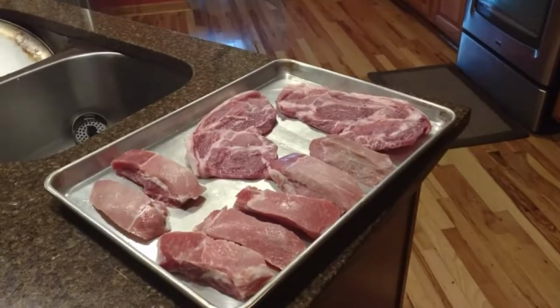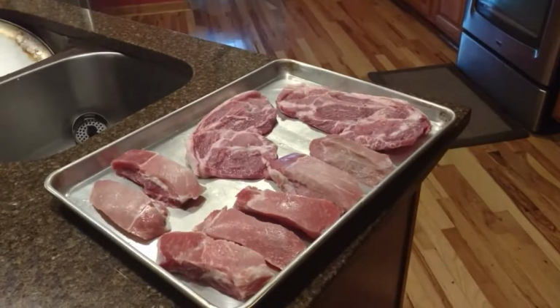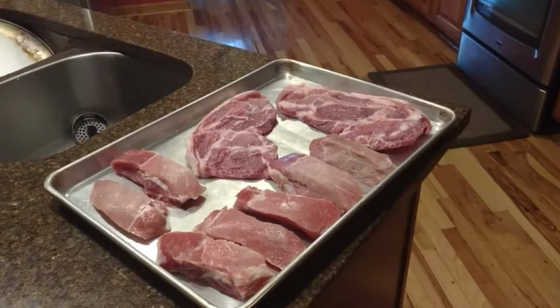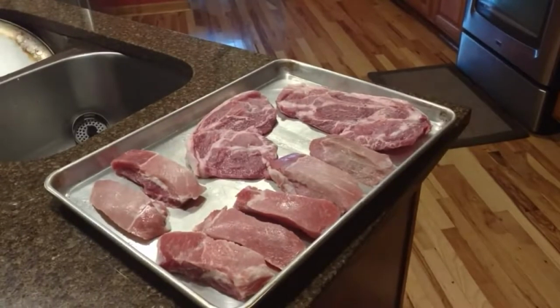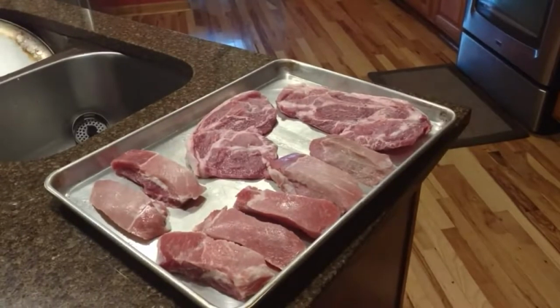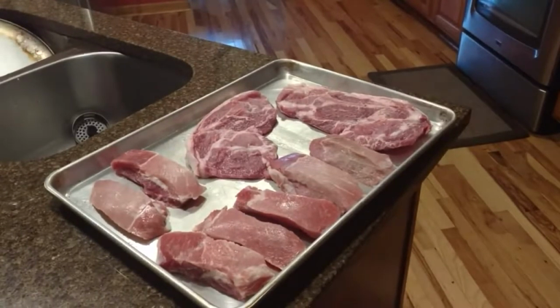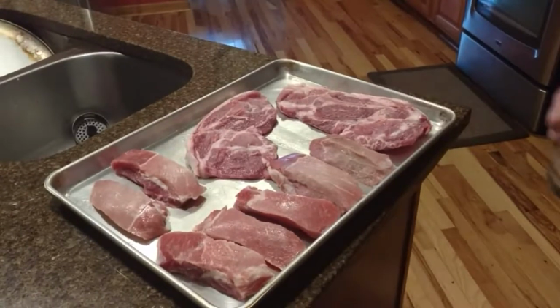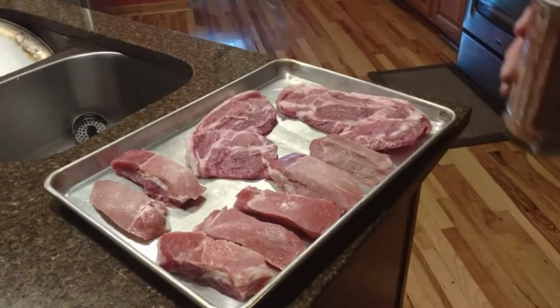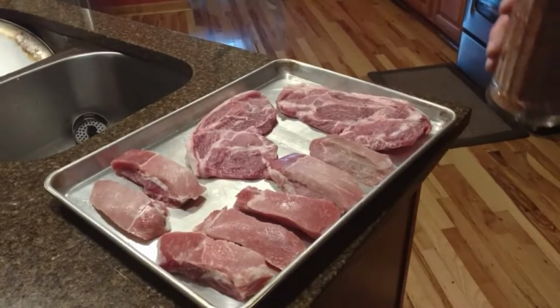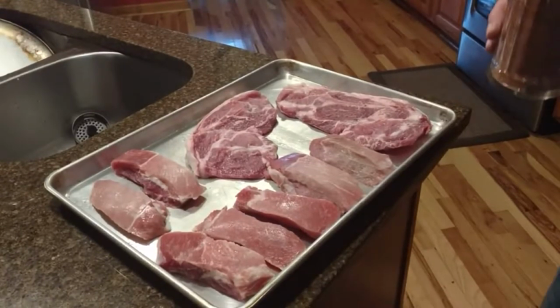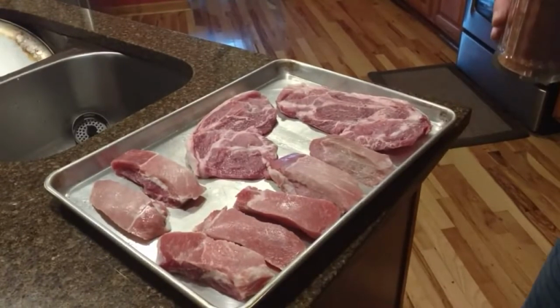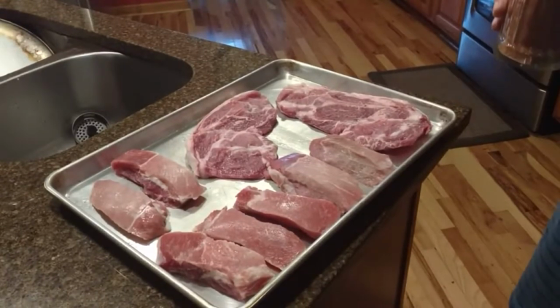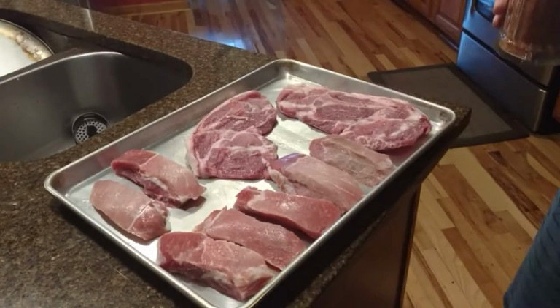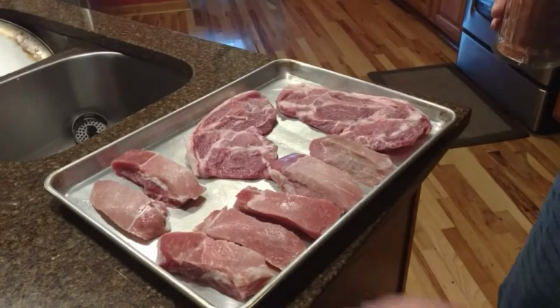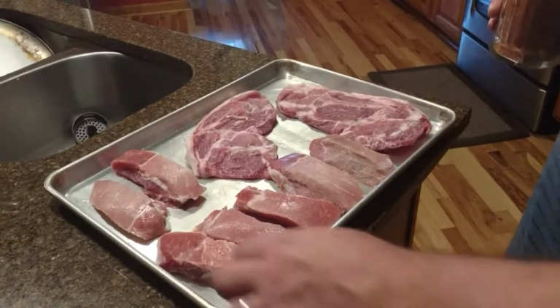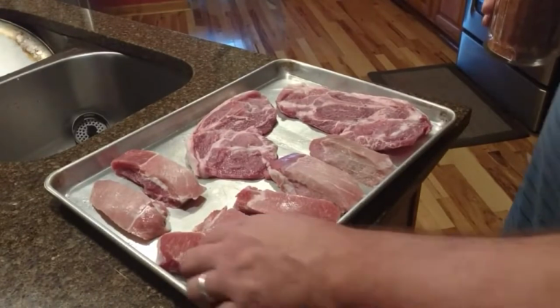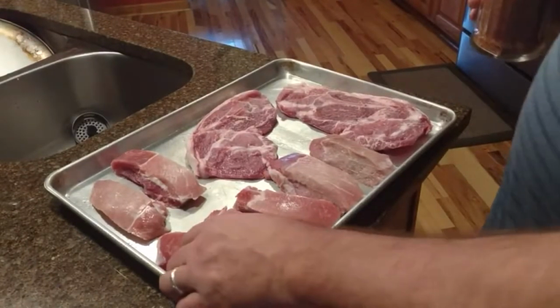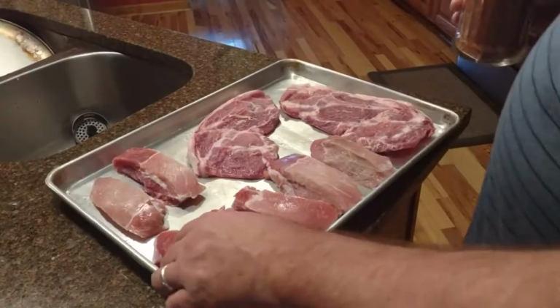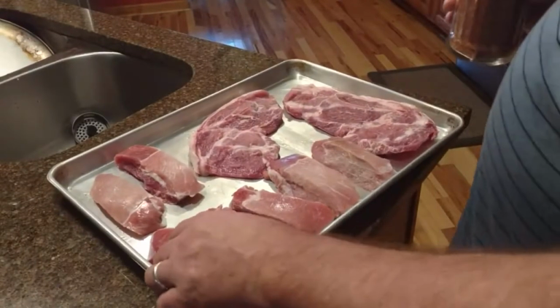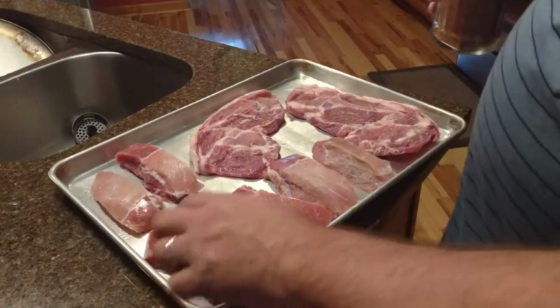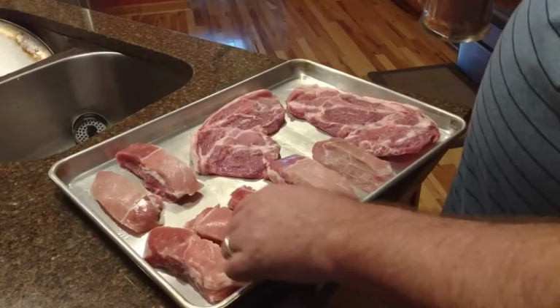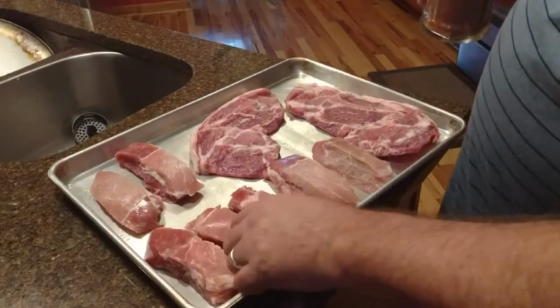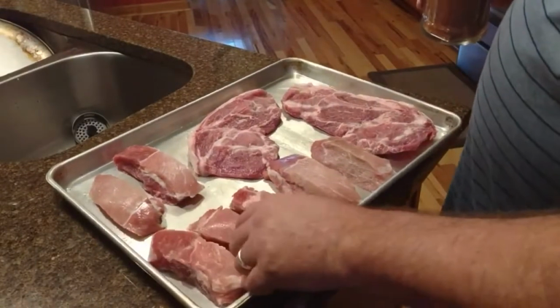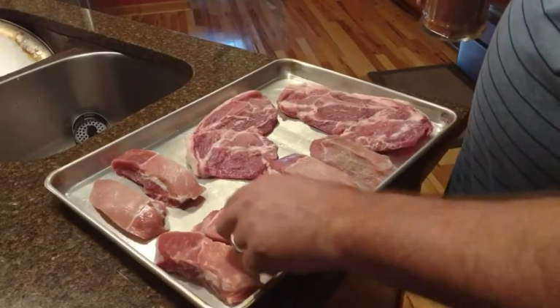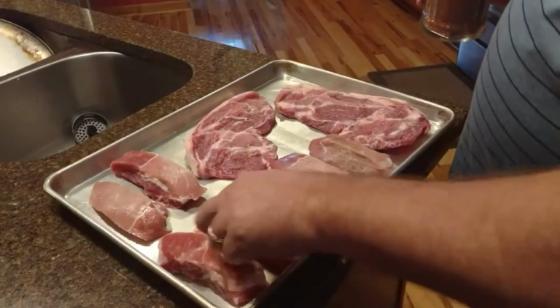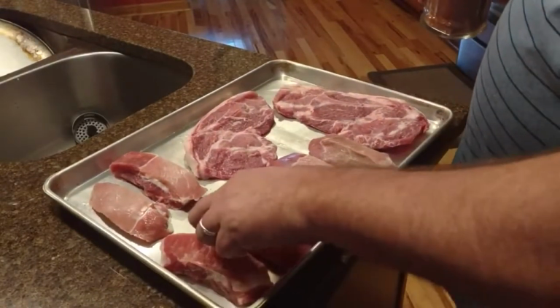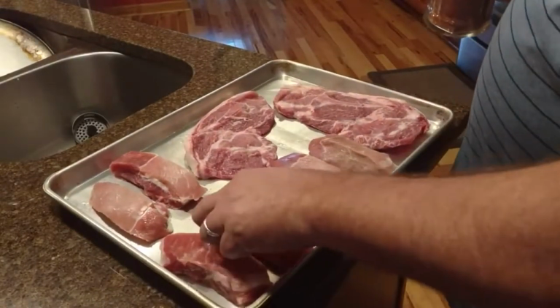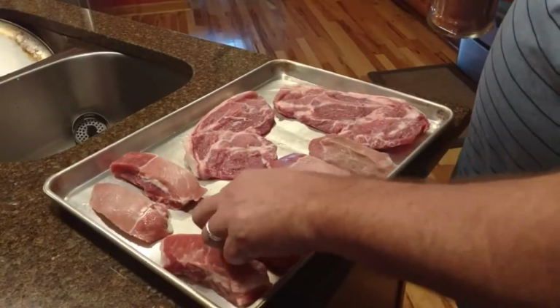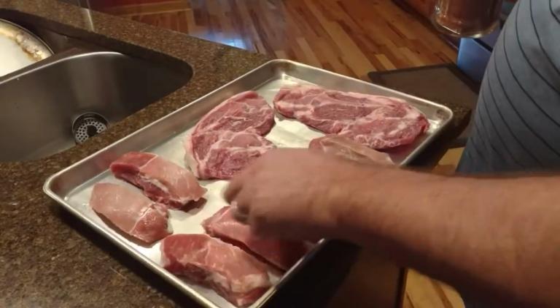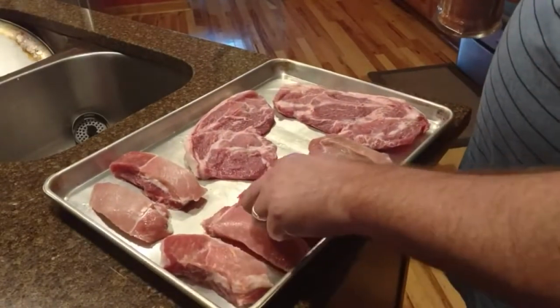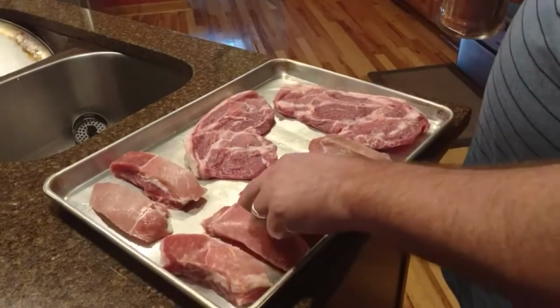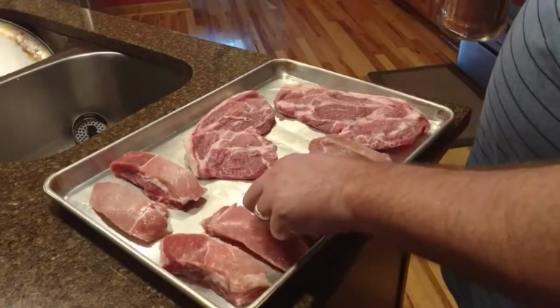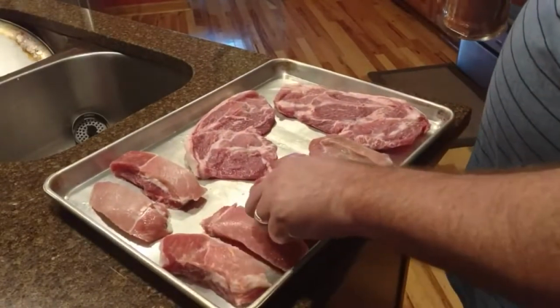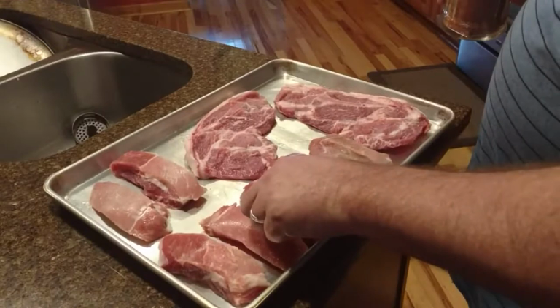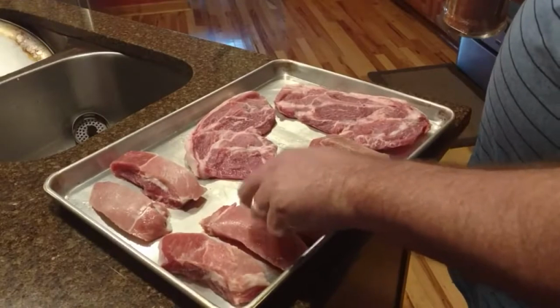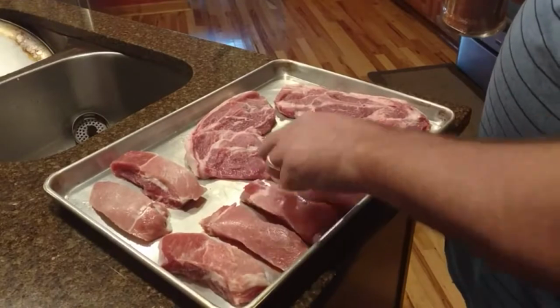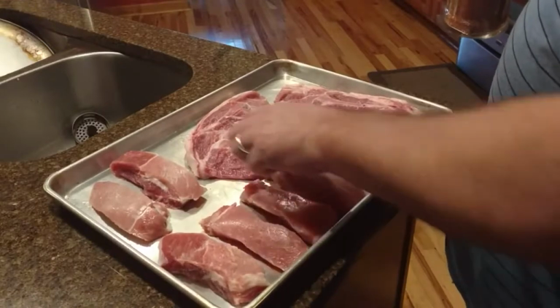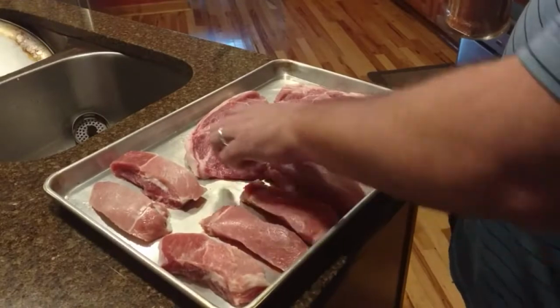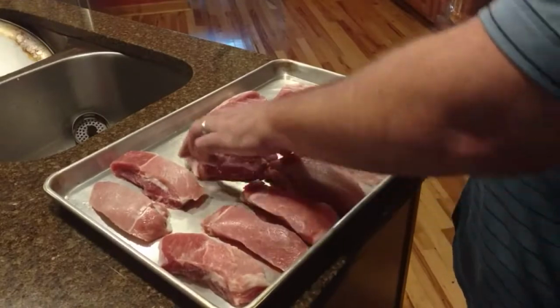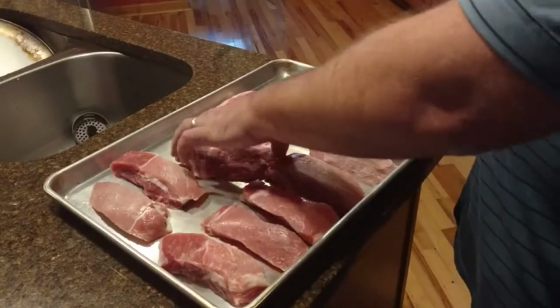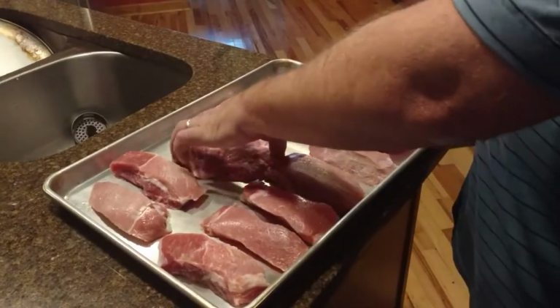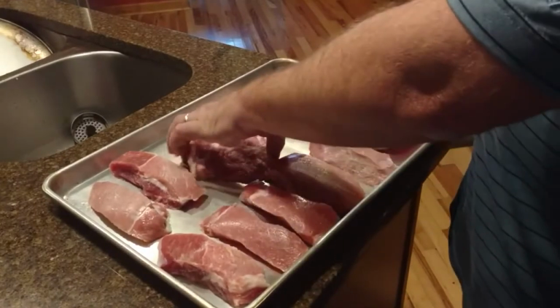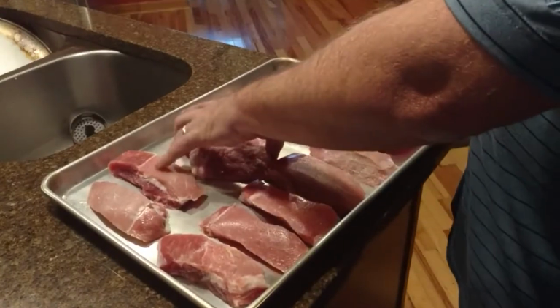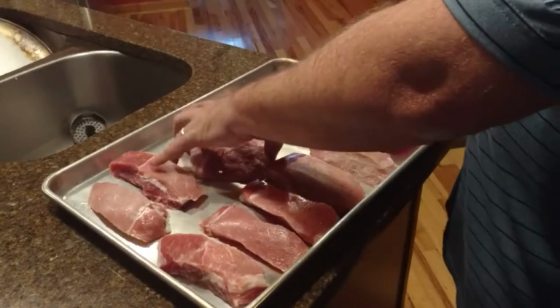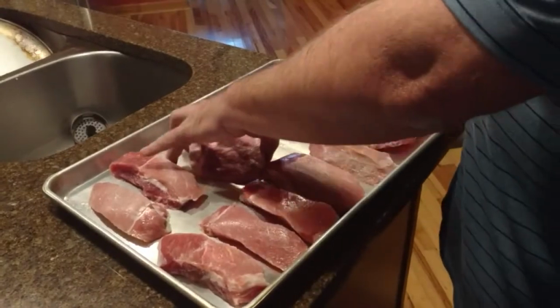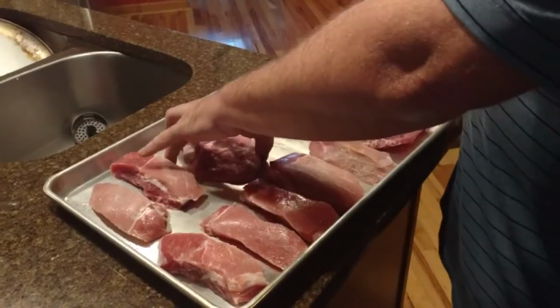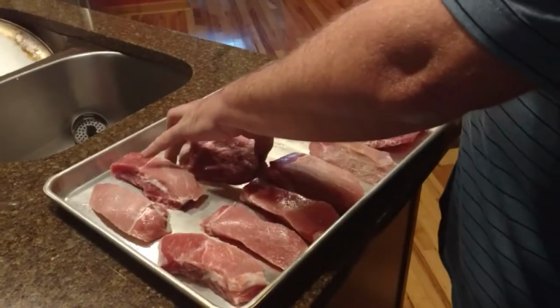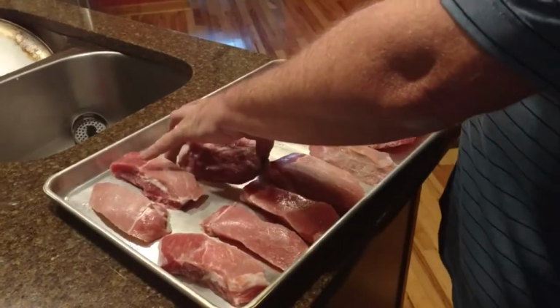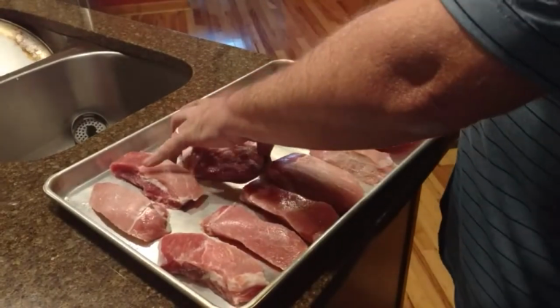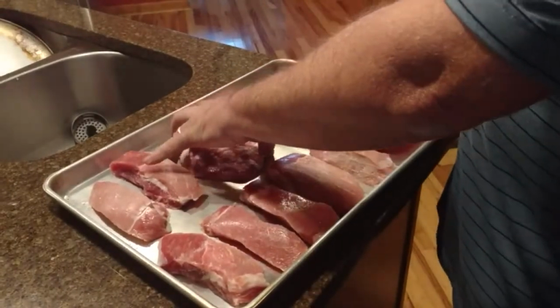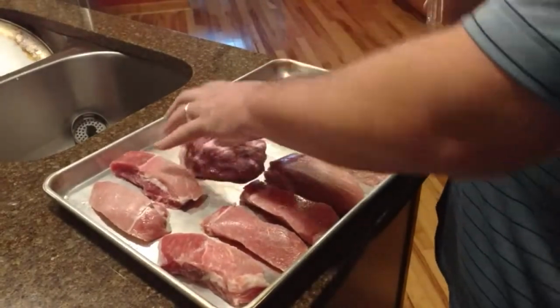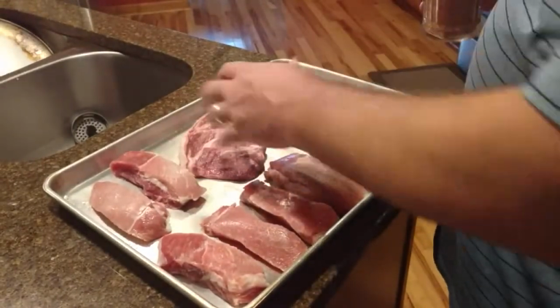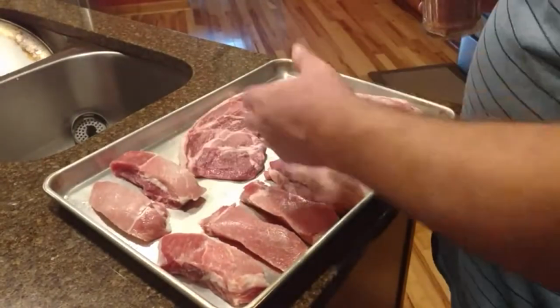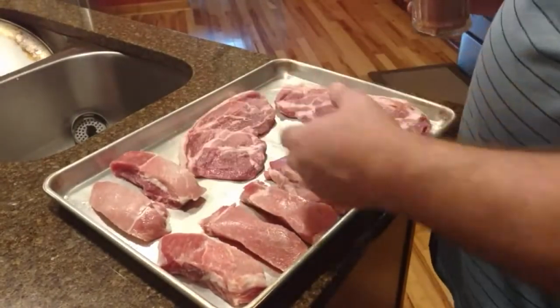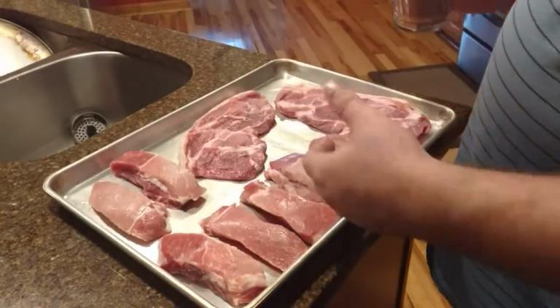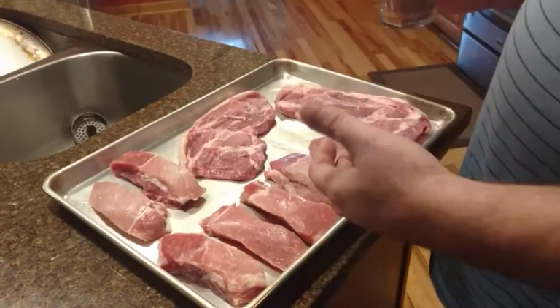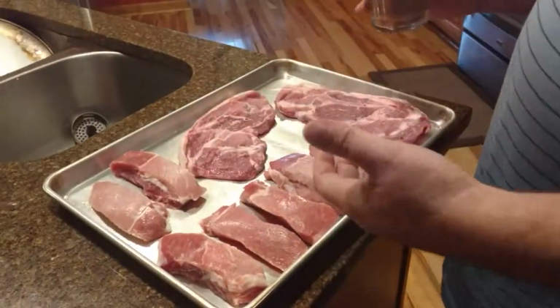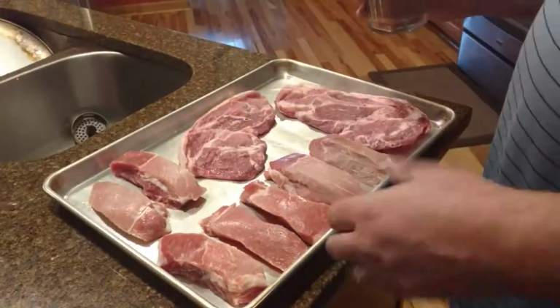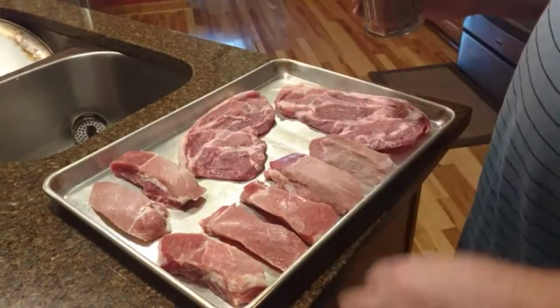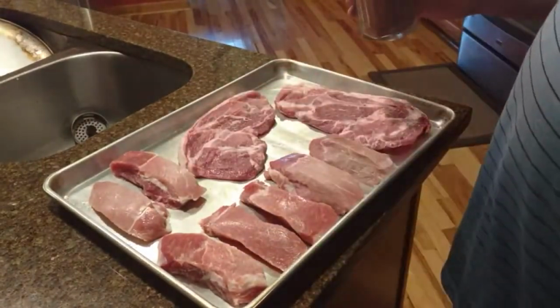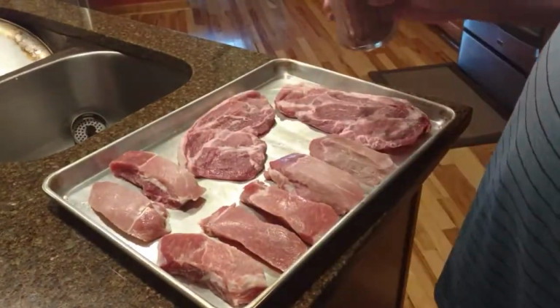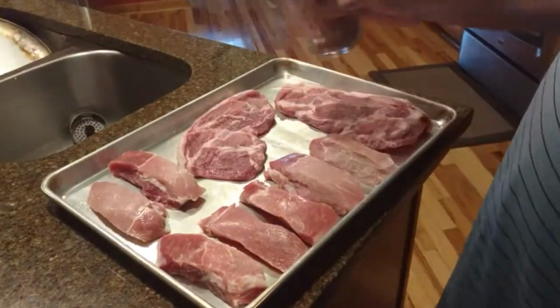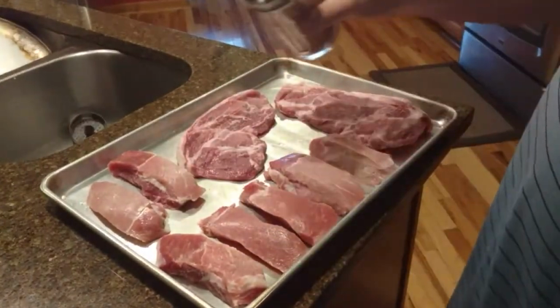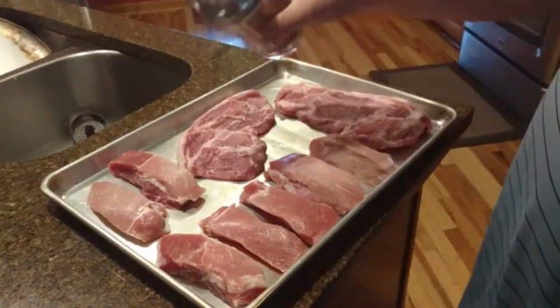I've got some boneless pork ribs or country ribs and a couple pork steaks. I'm going to put this rub on and then we're going to get them in the smoker.